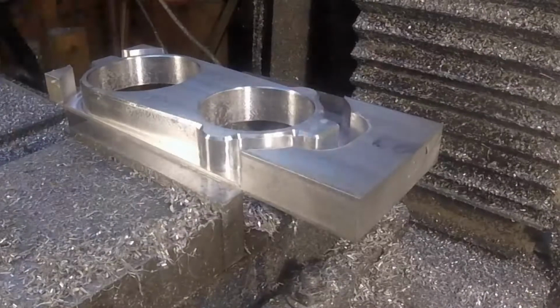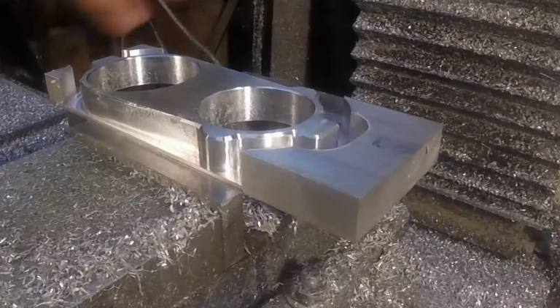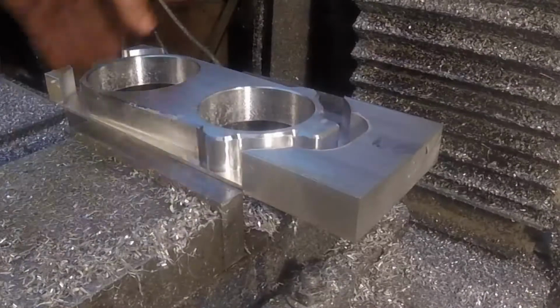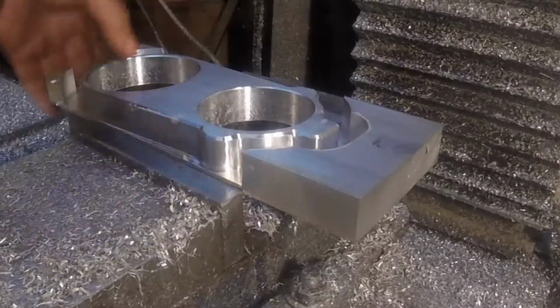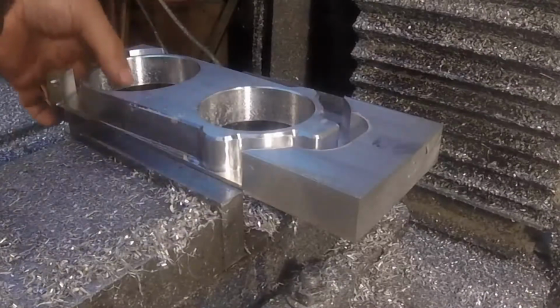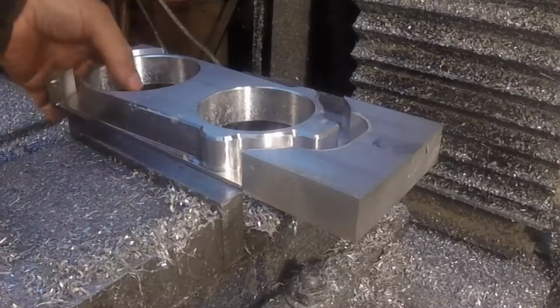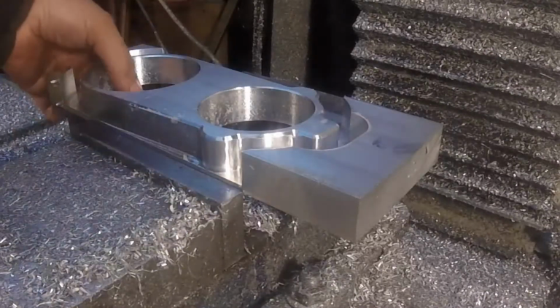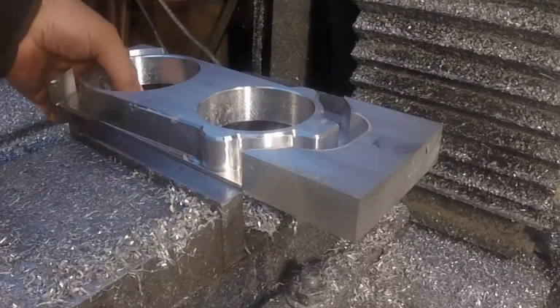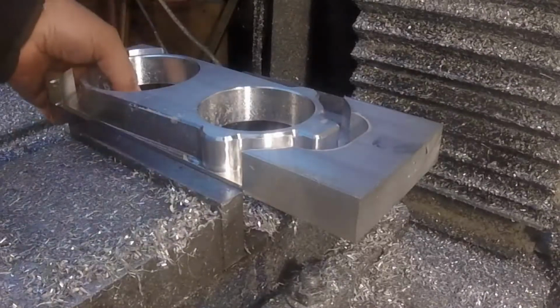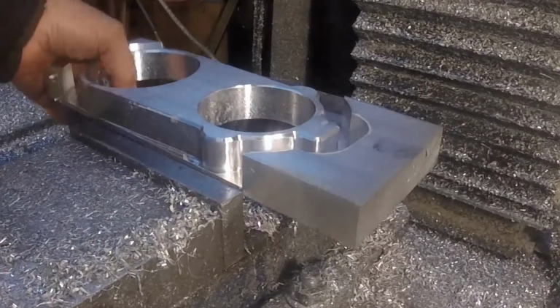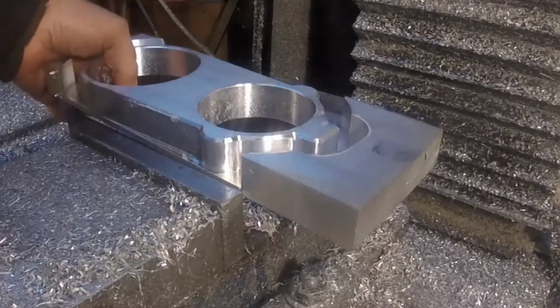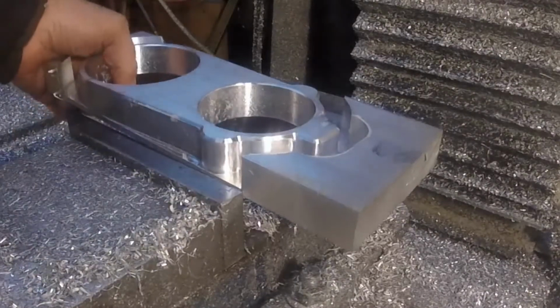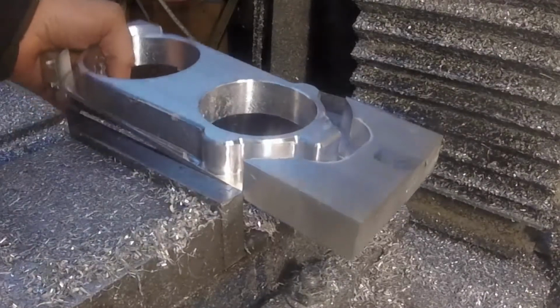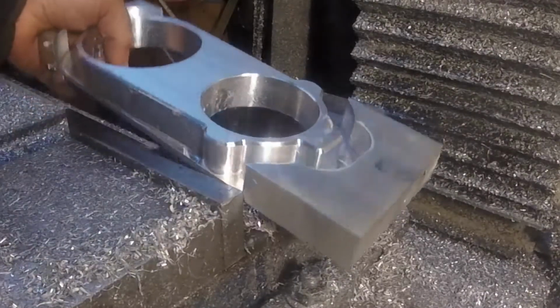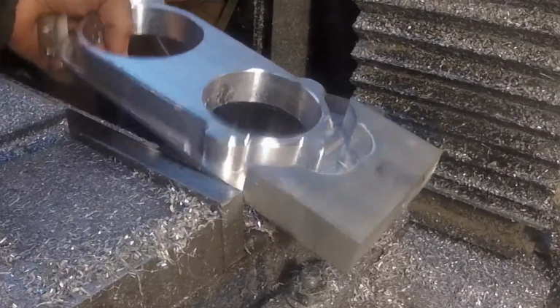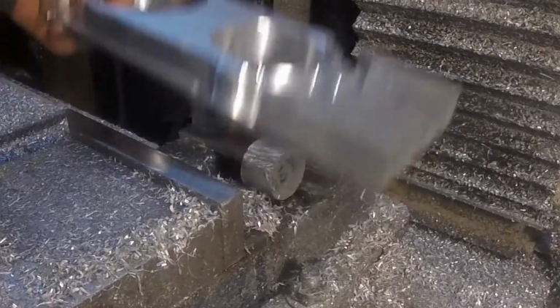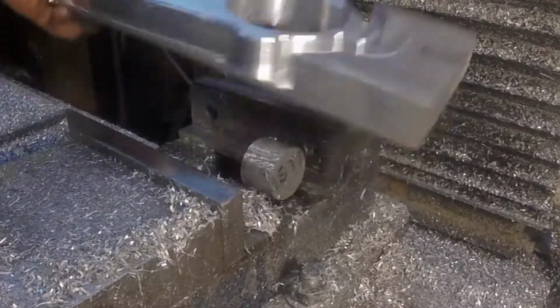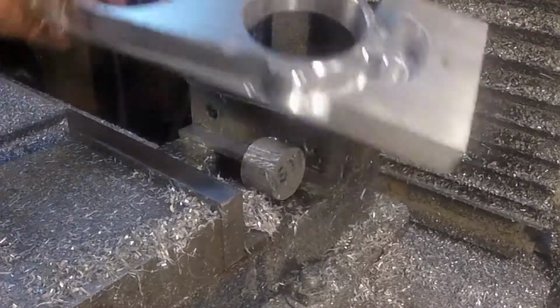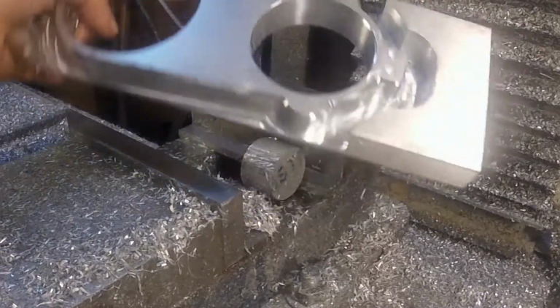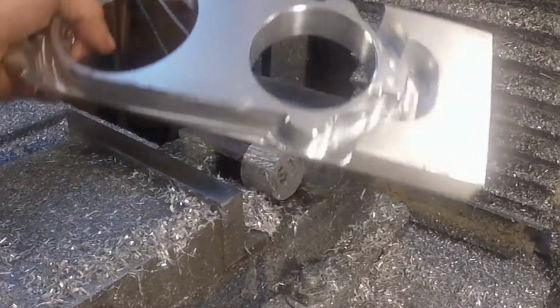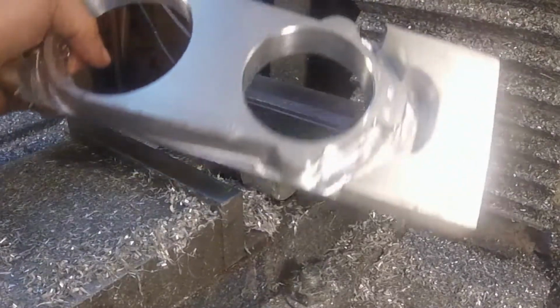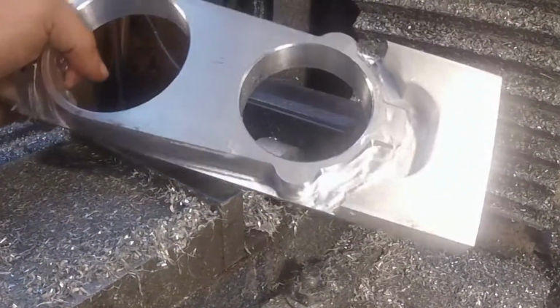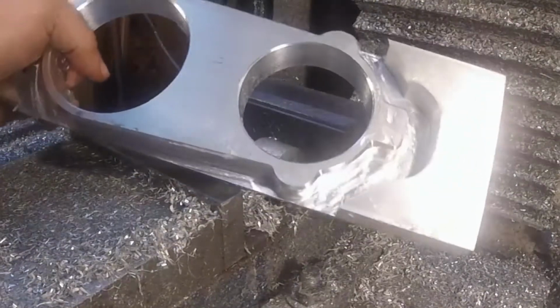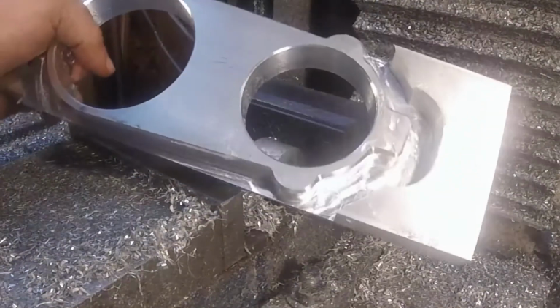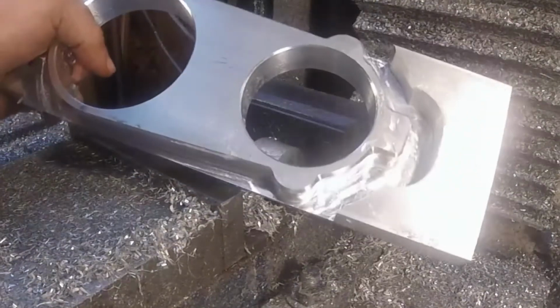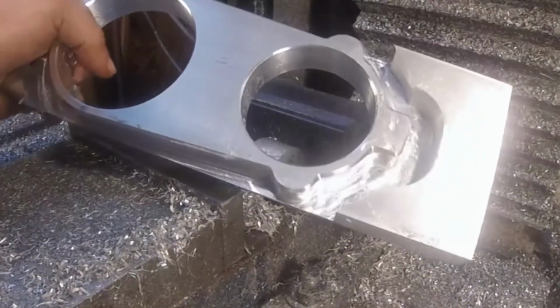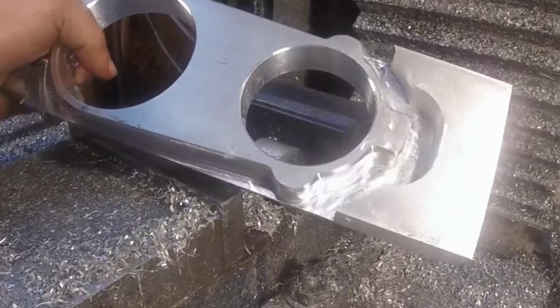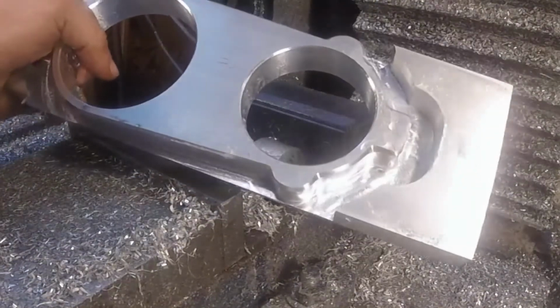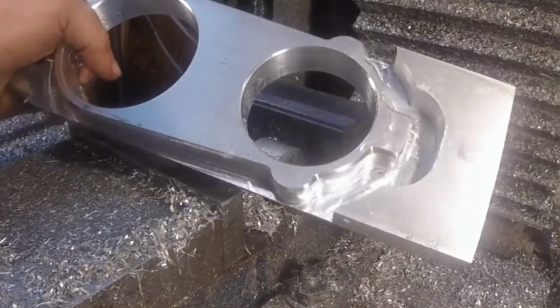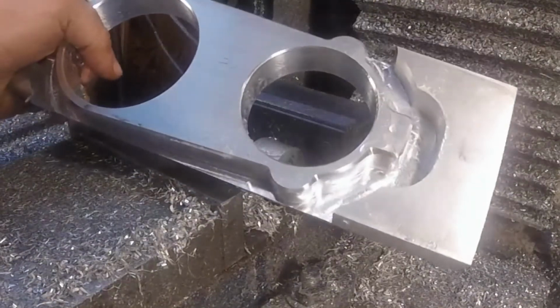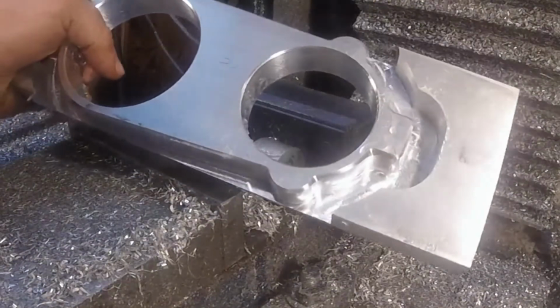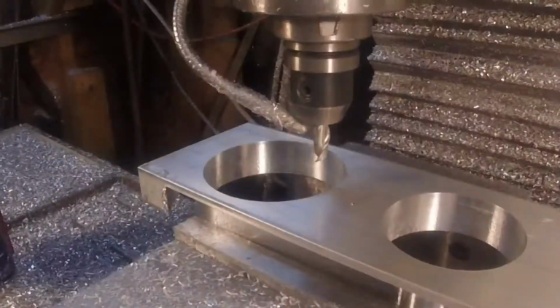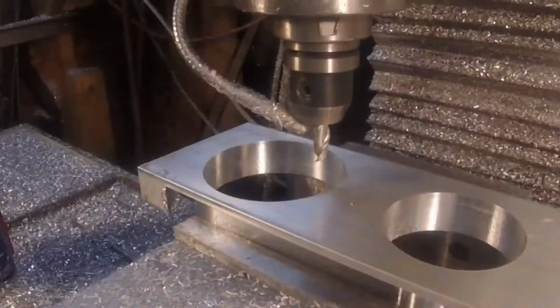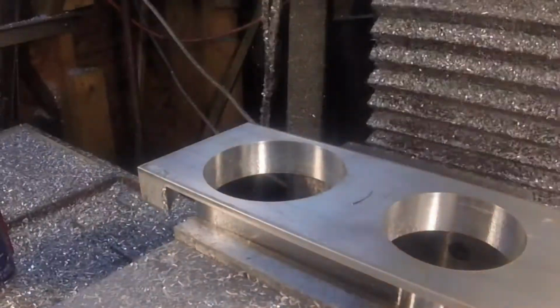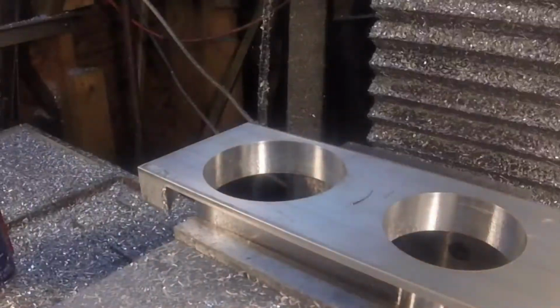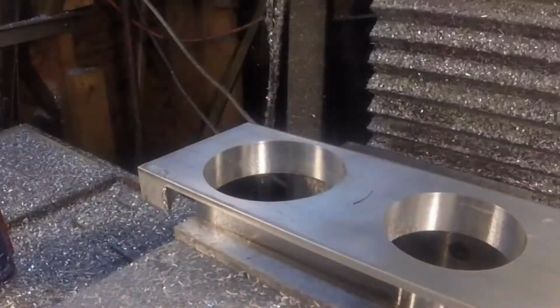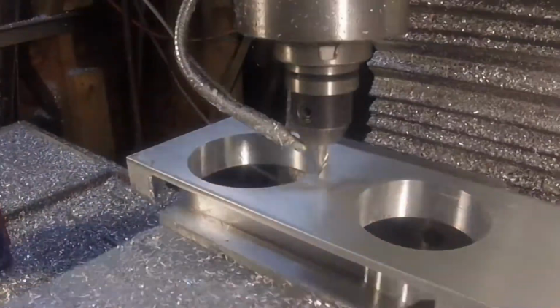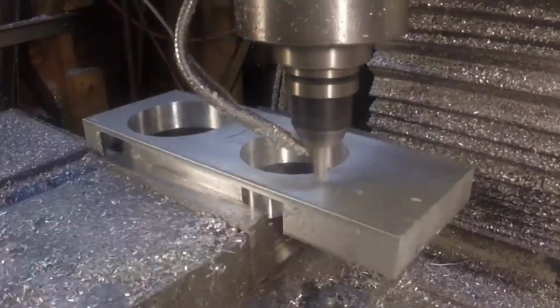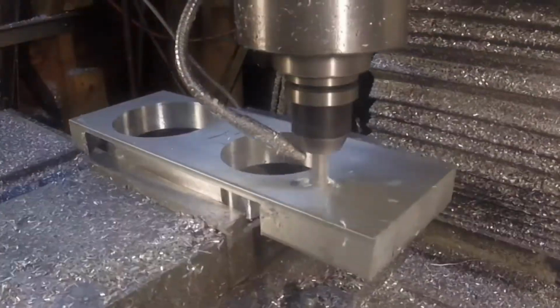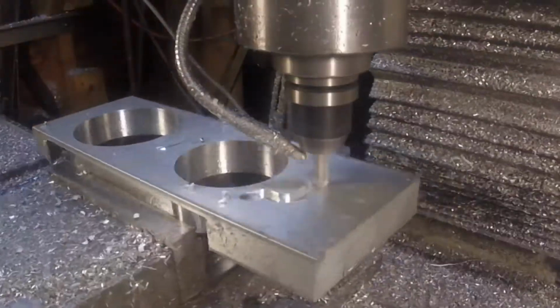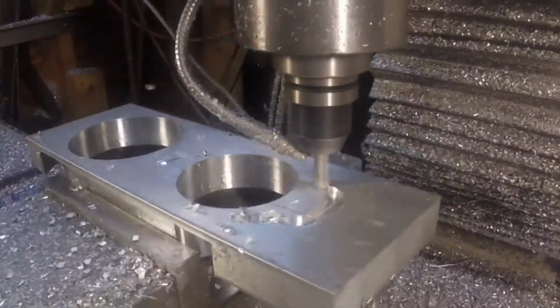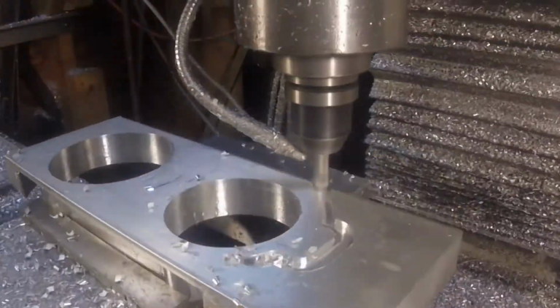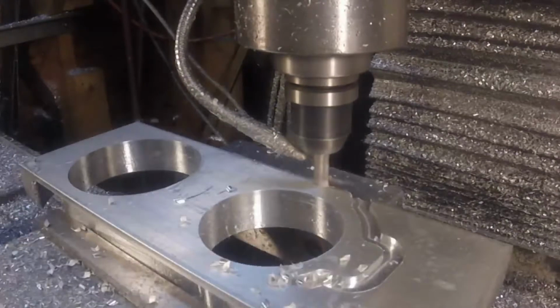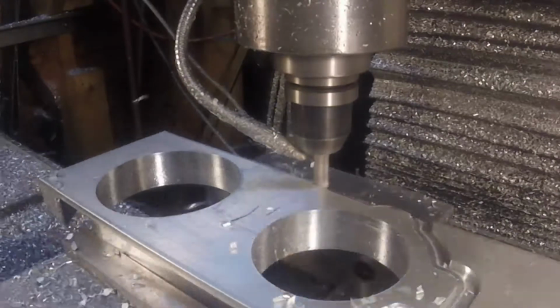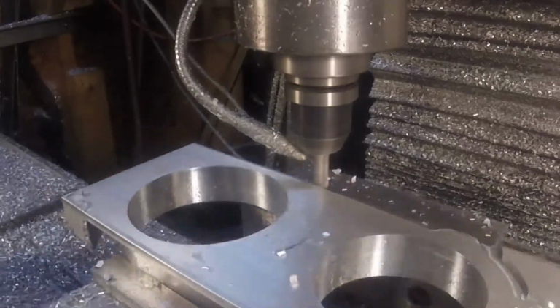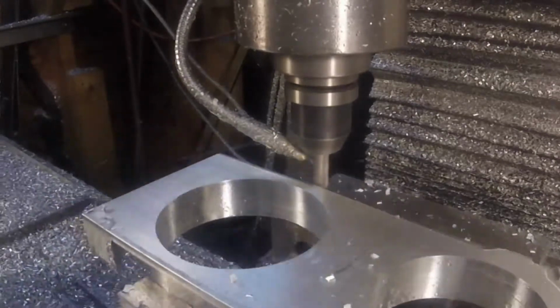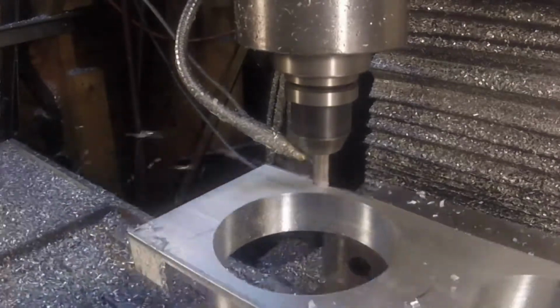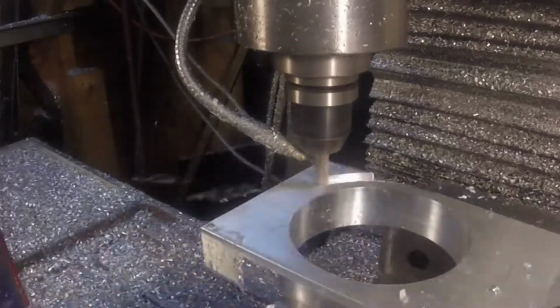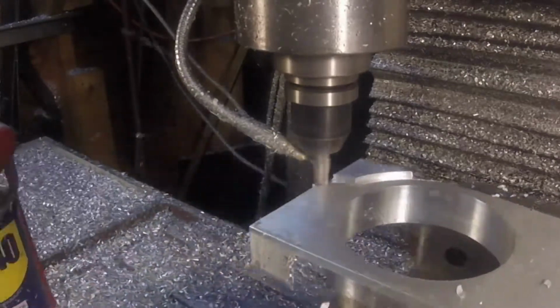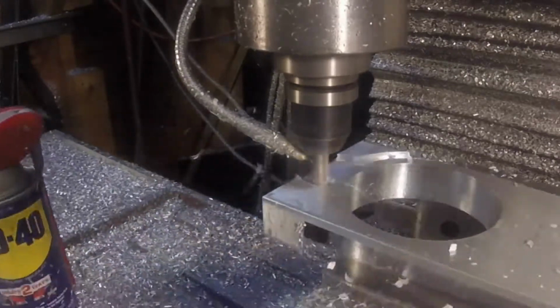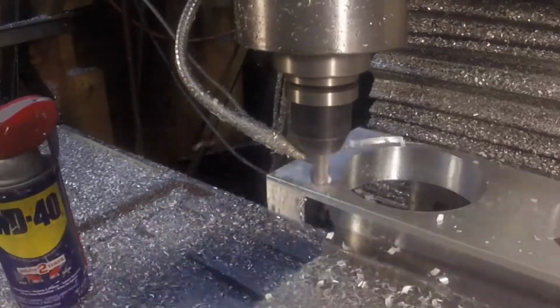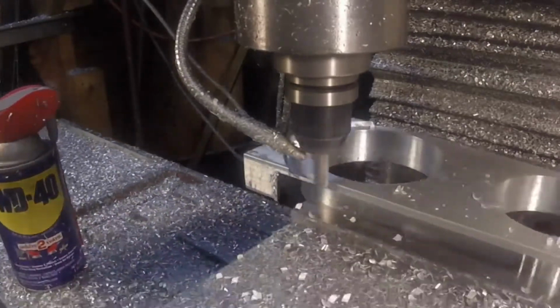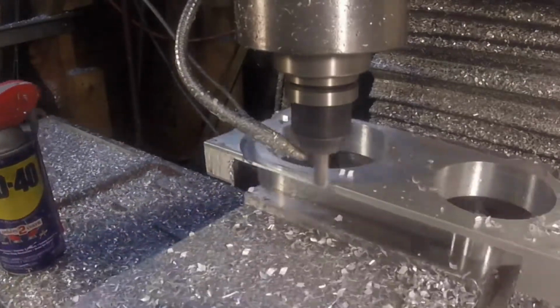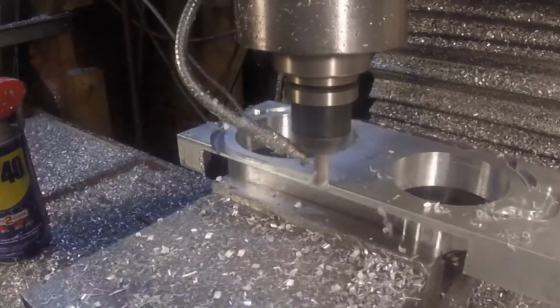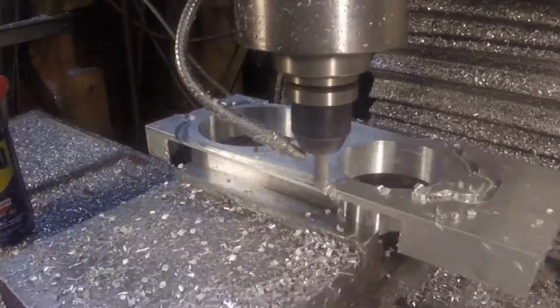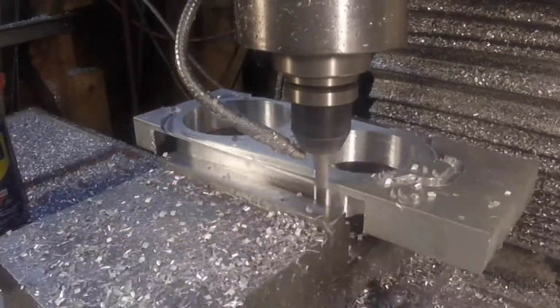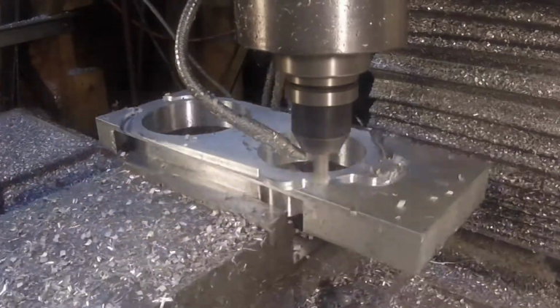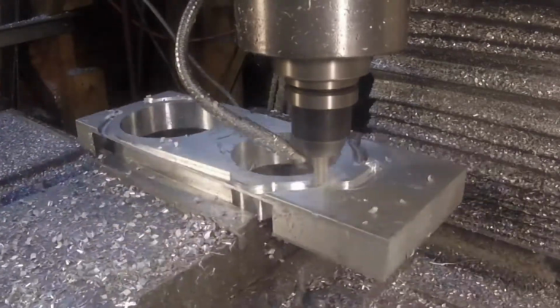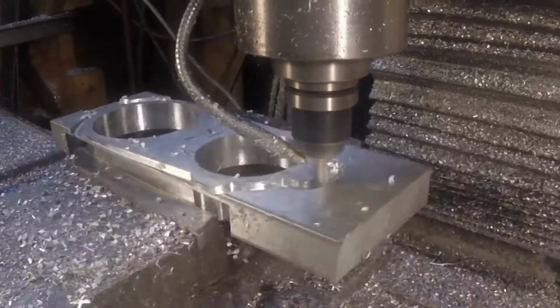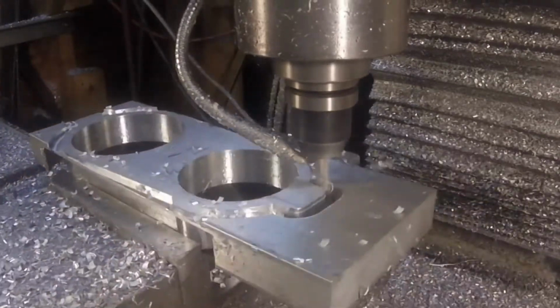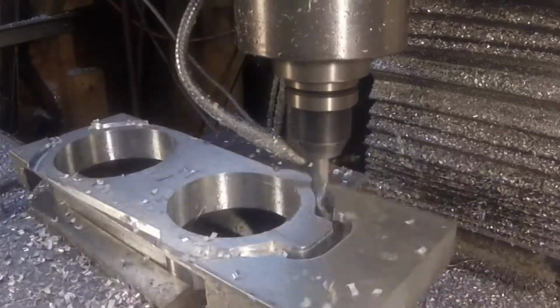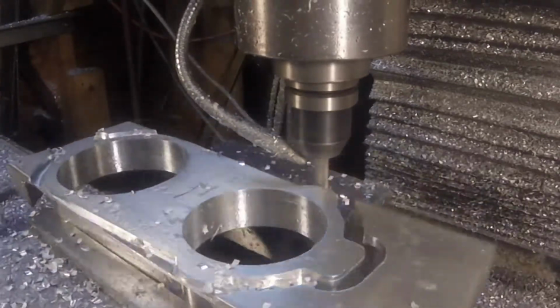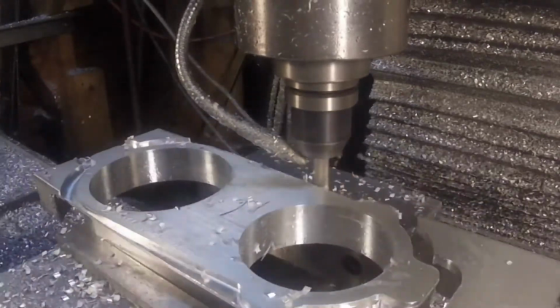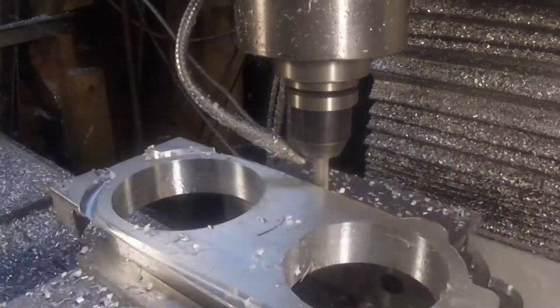So that's the top half. Flip it over and cut off some of this excess waste, before we fly cut the bottom.